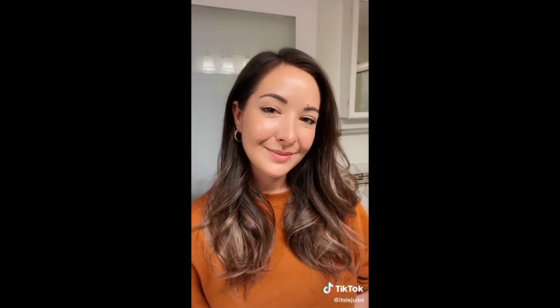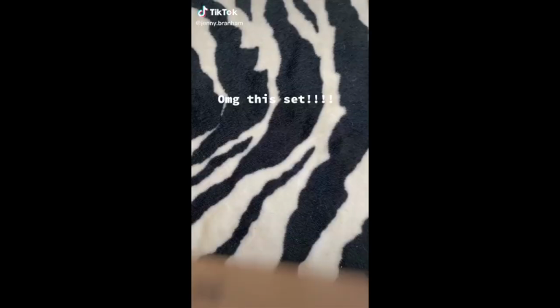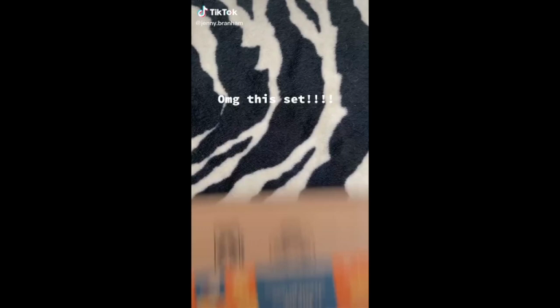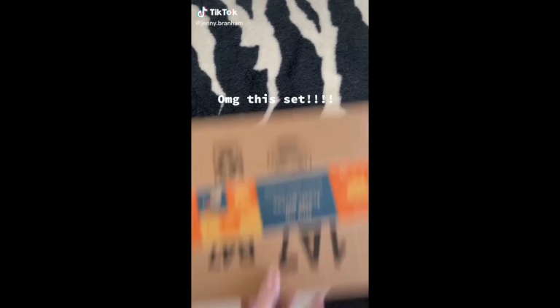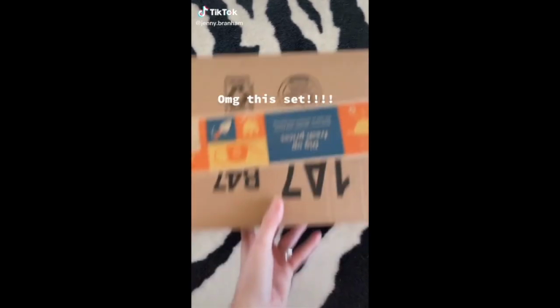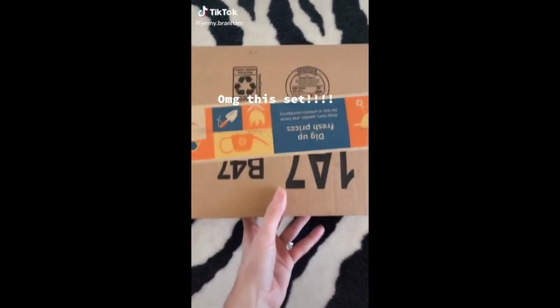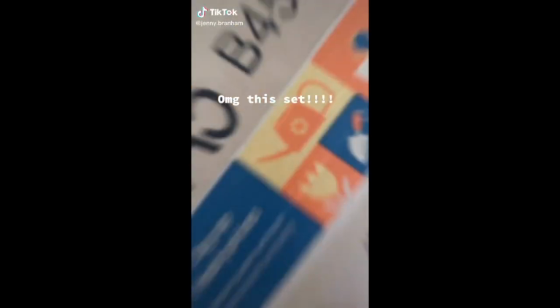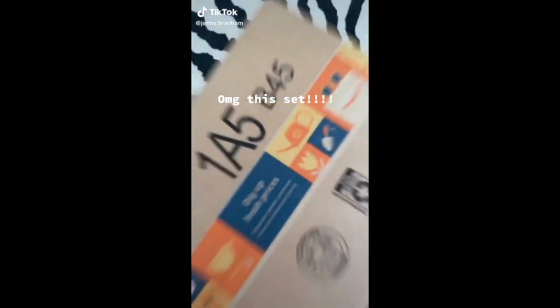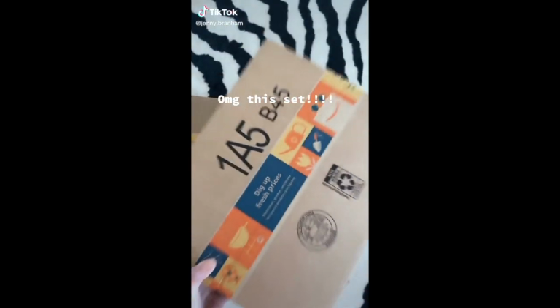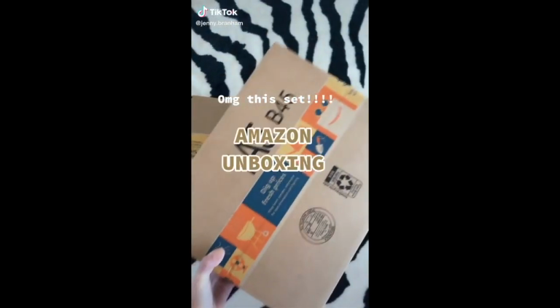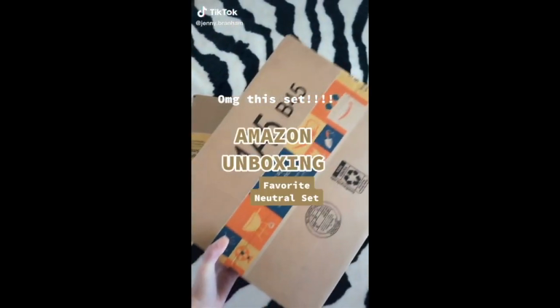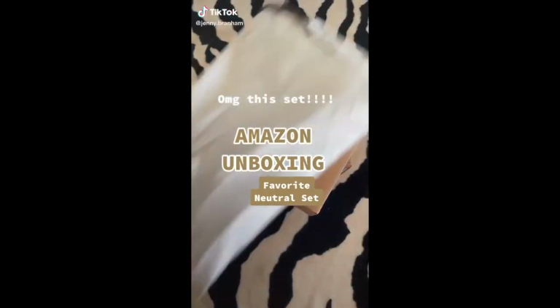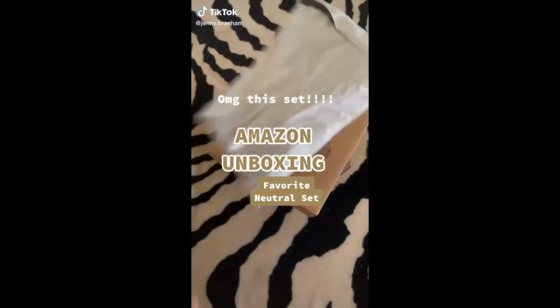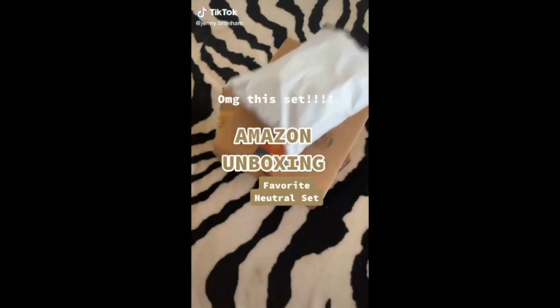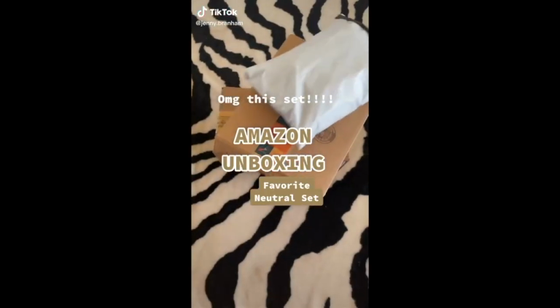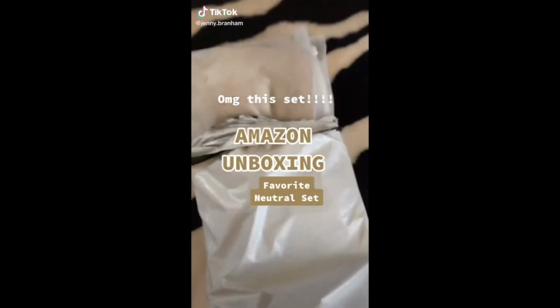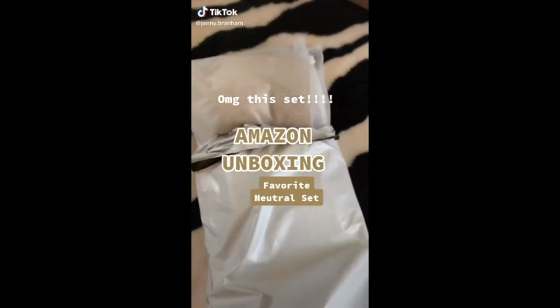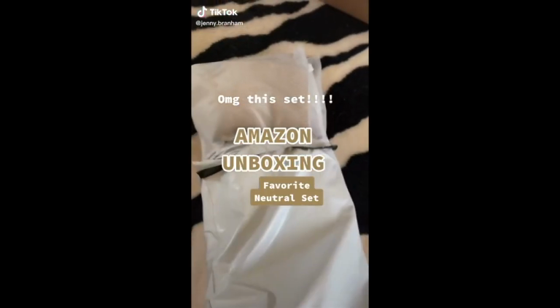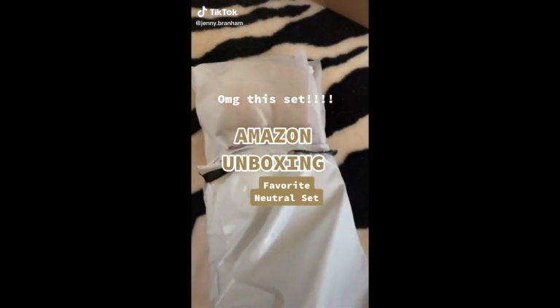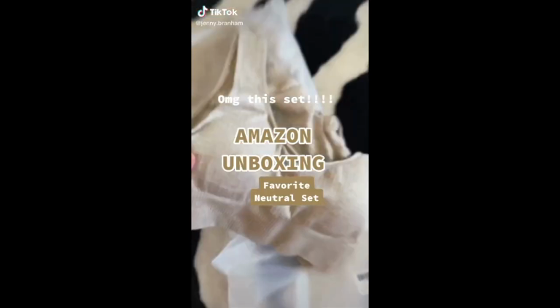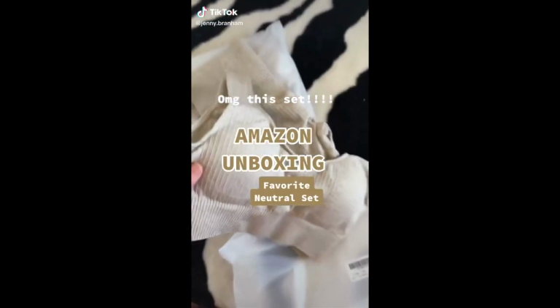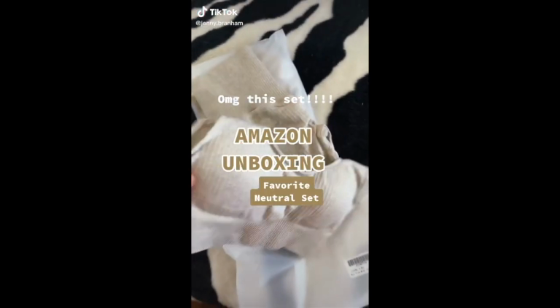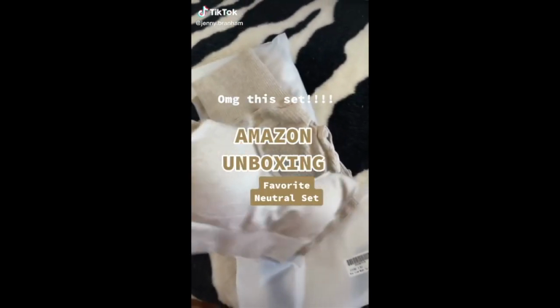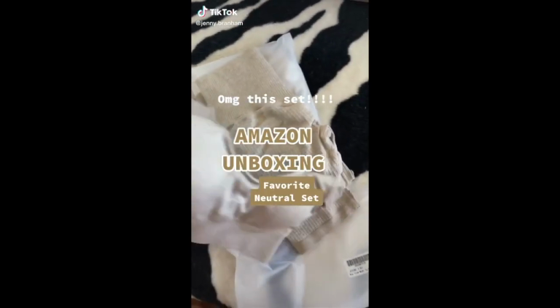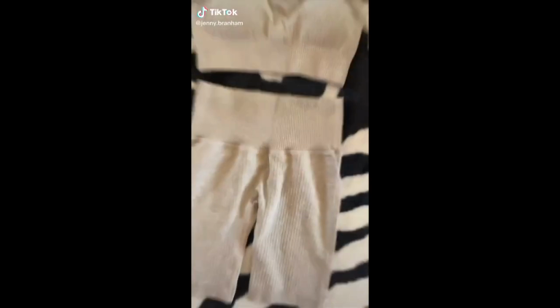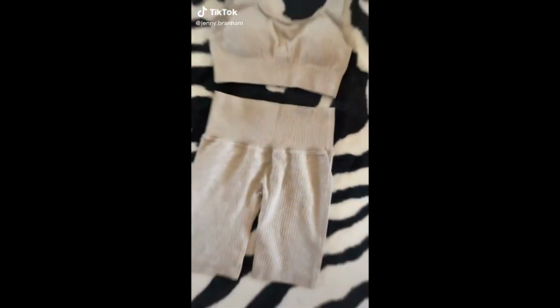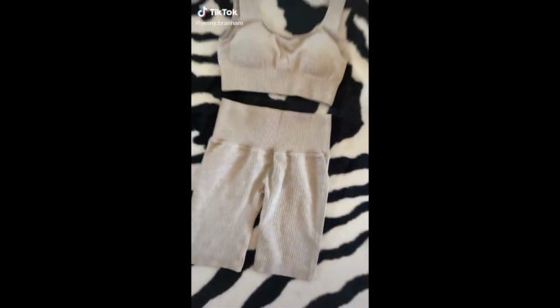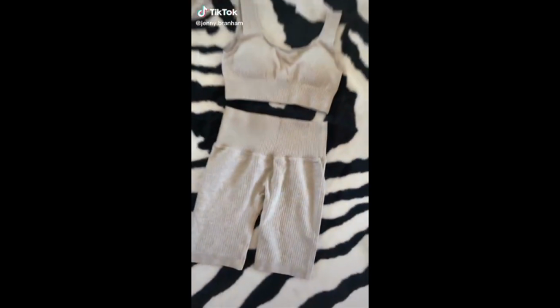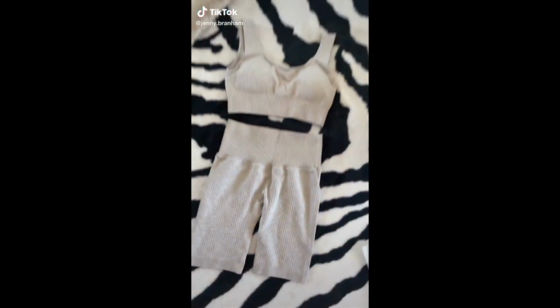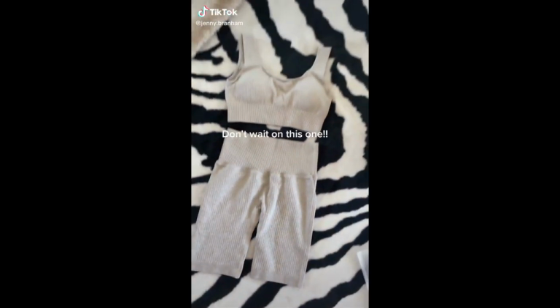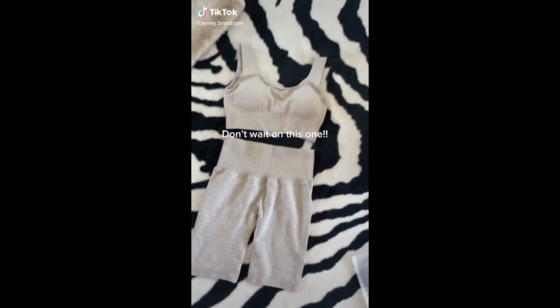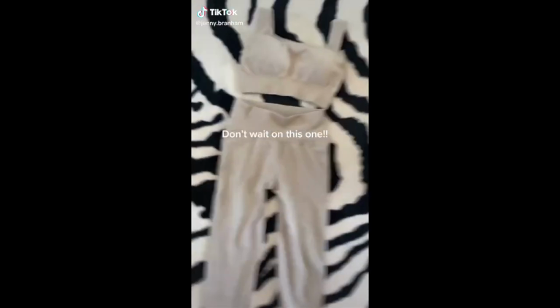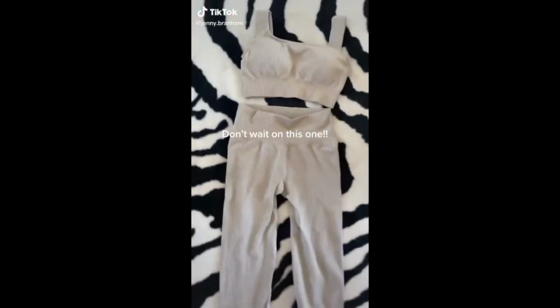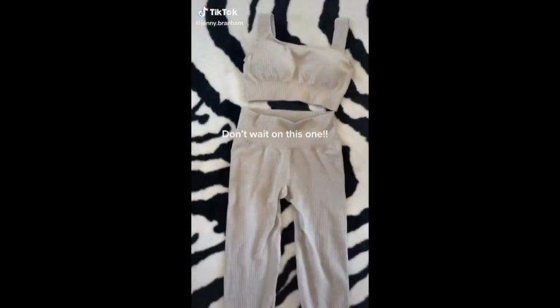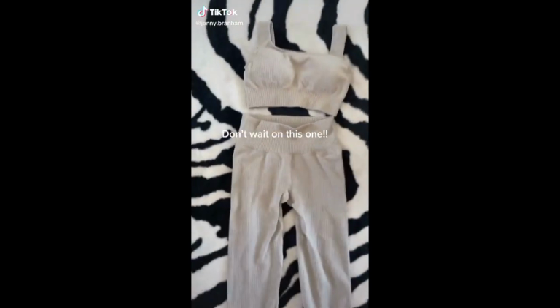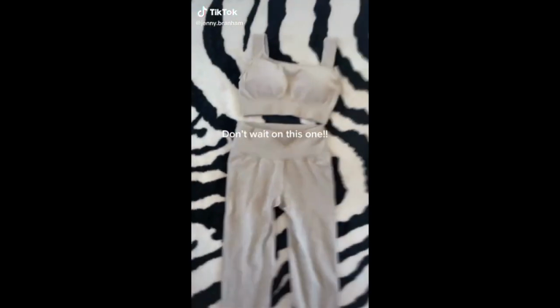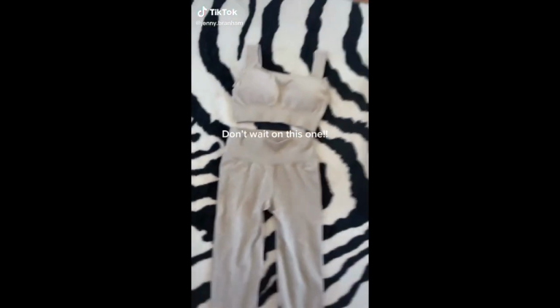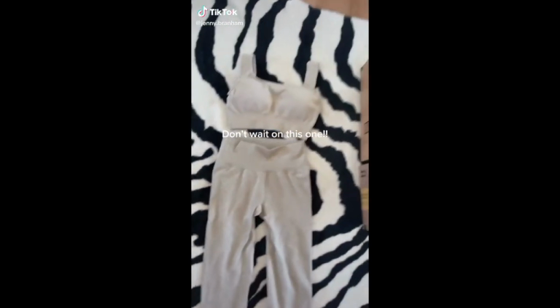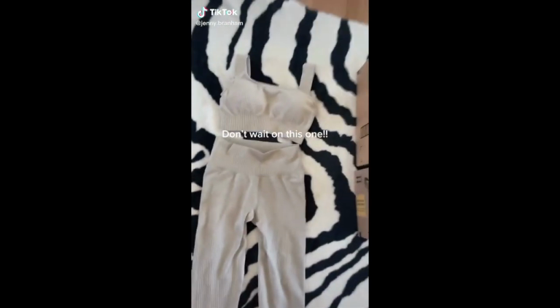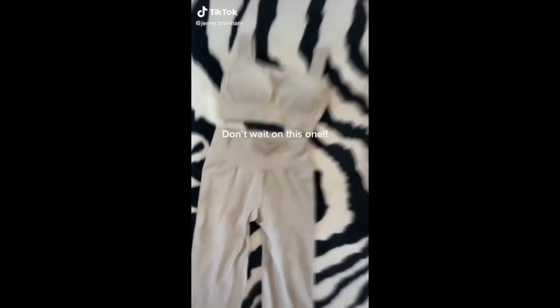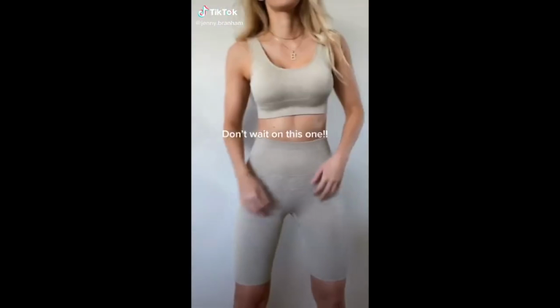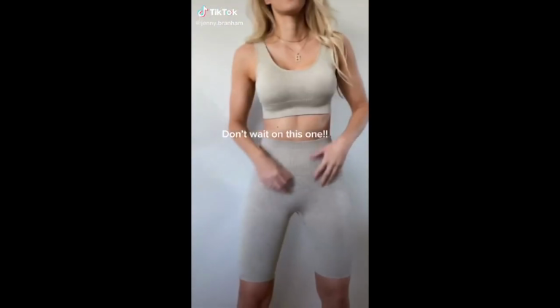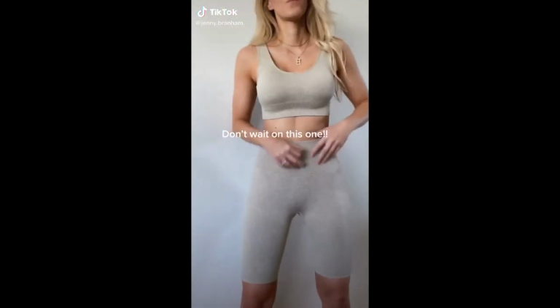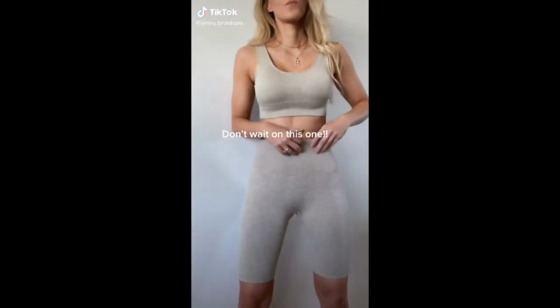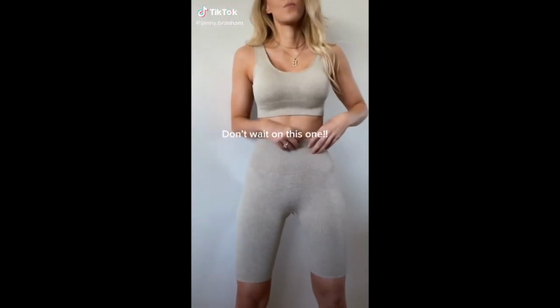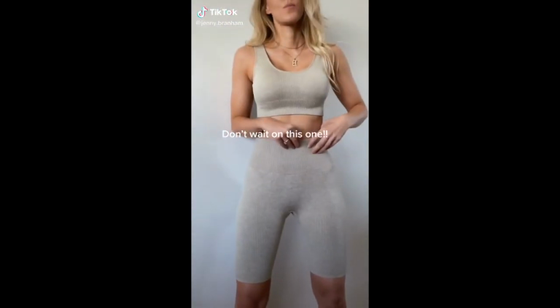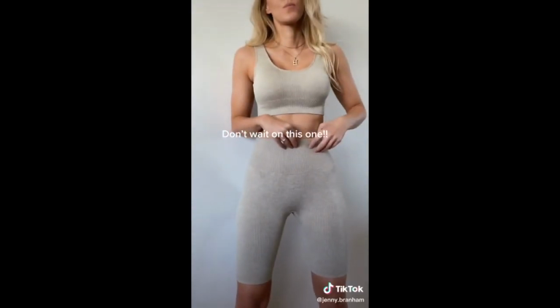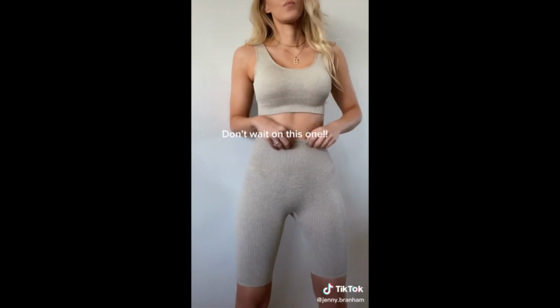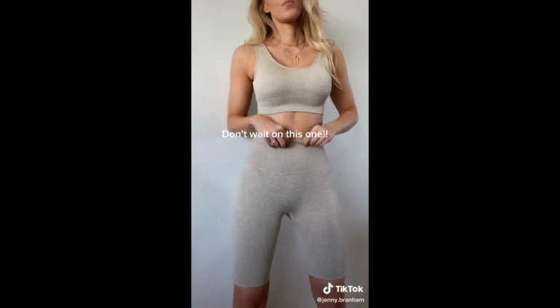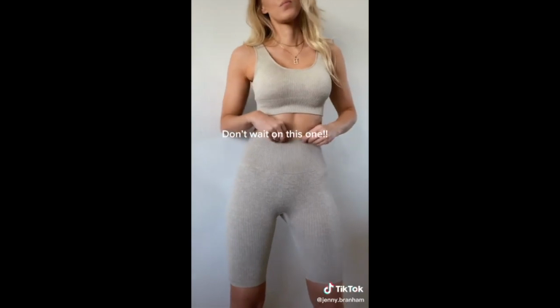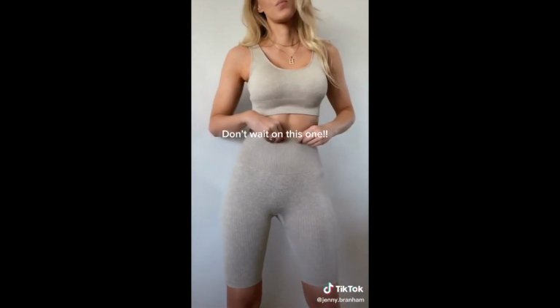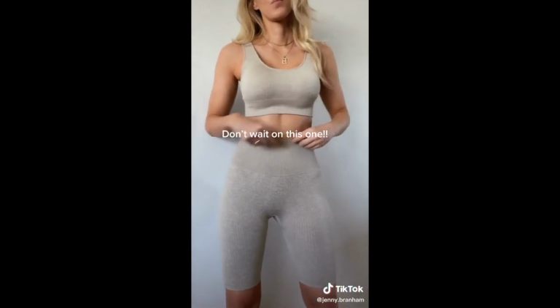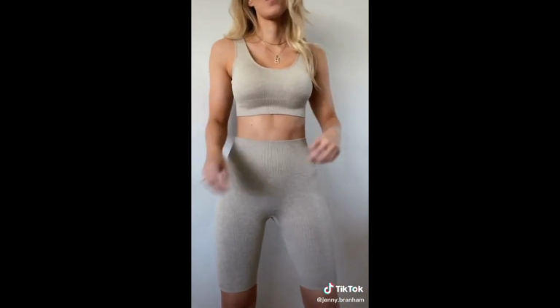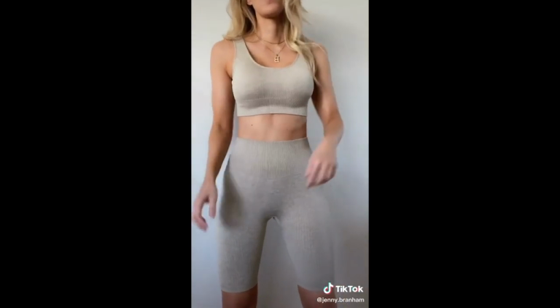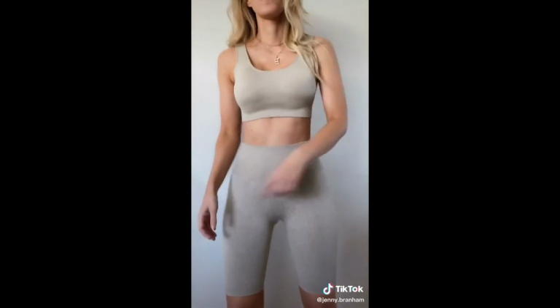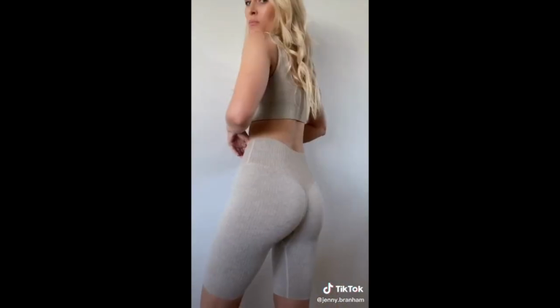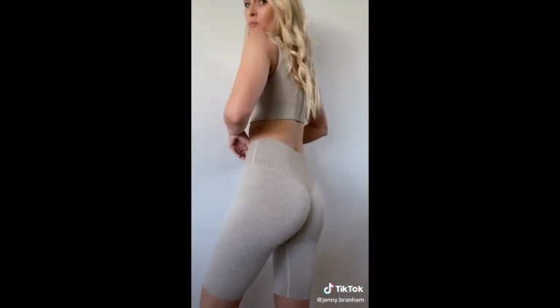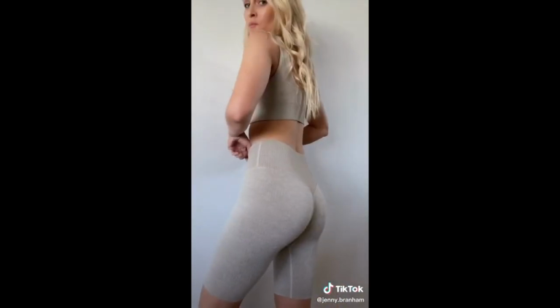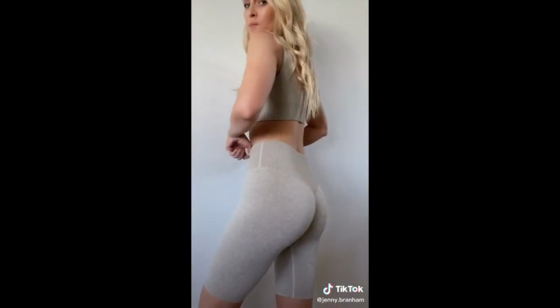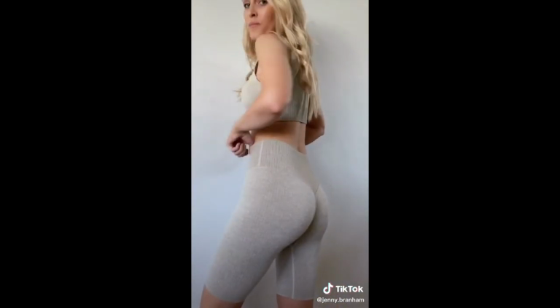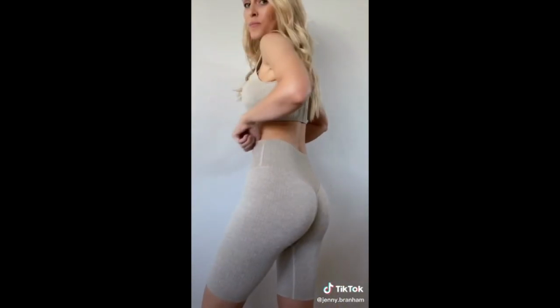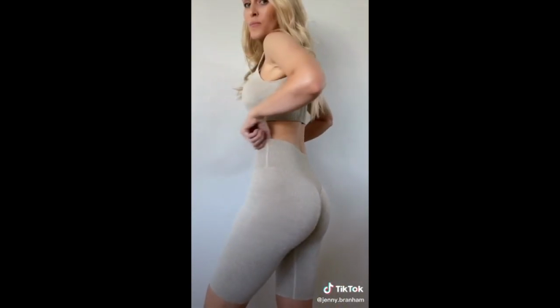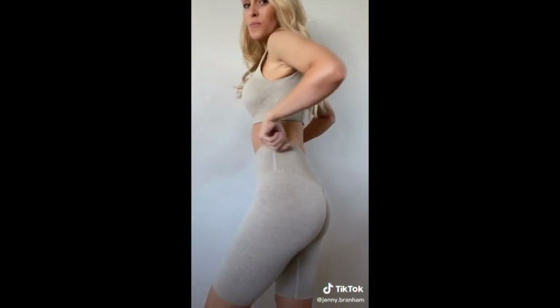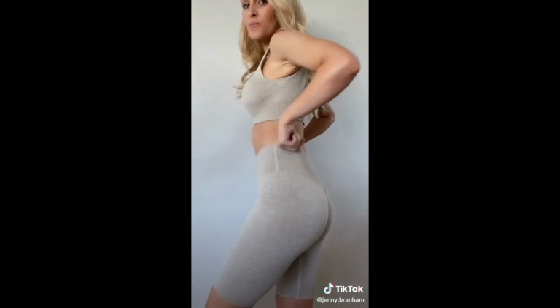I'm so excited. I'm finally doing this unboxing. I have waited to get this set in this perfect color and it did not disappoint.